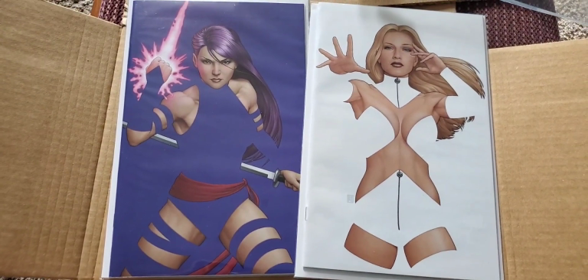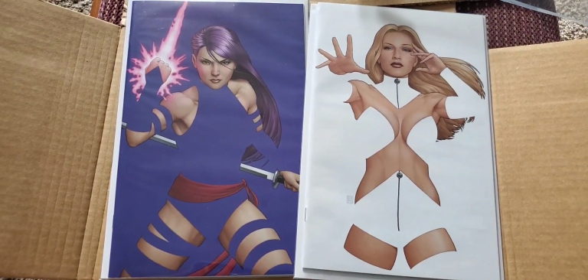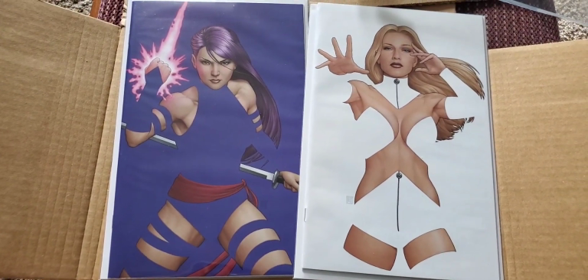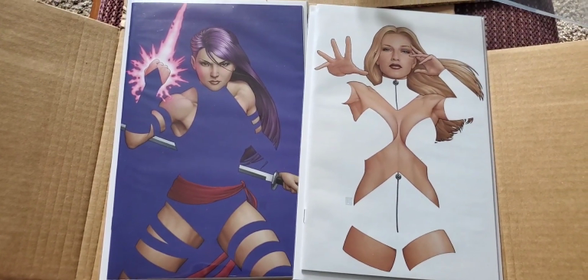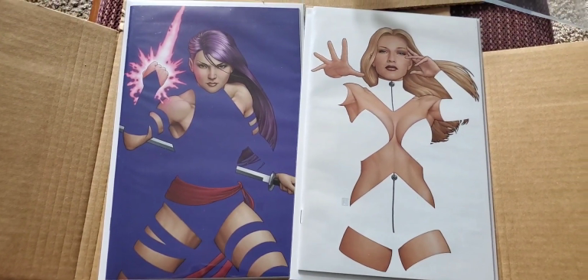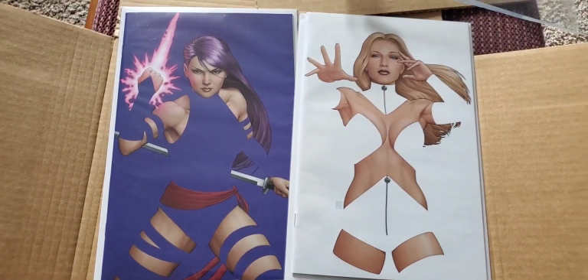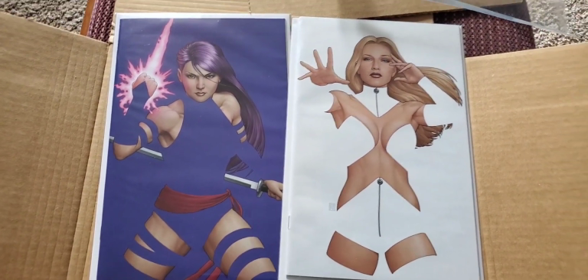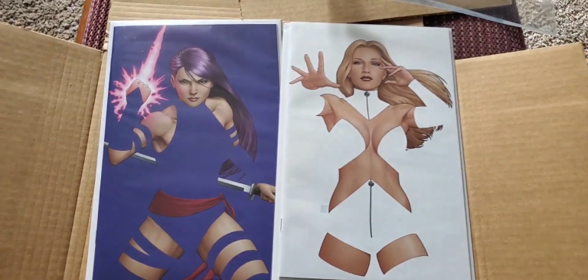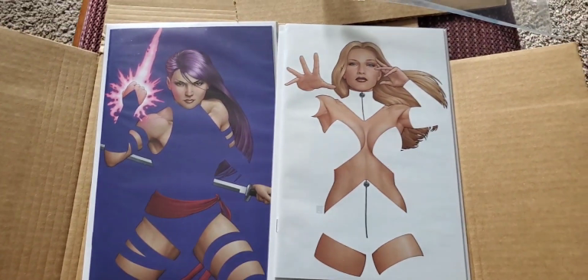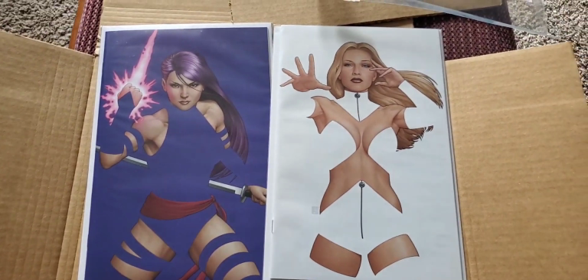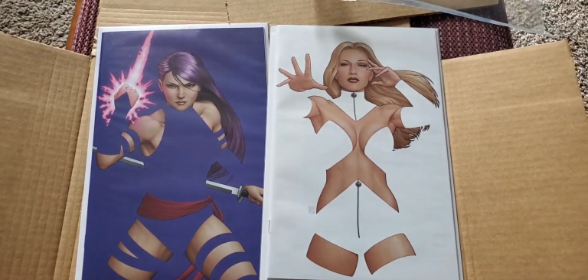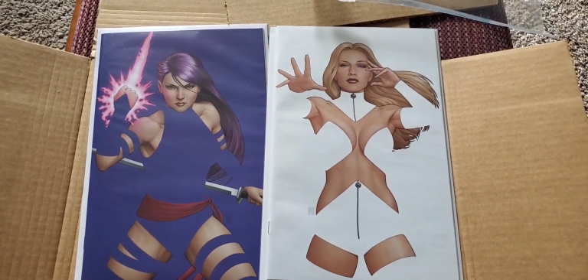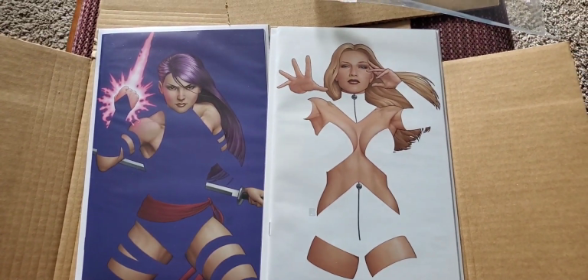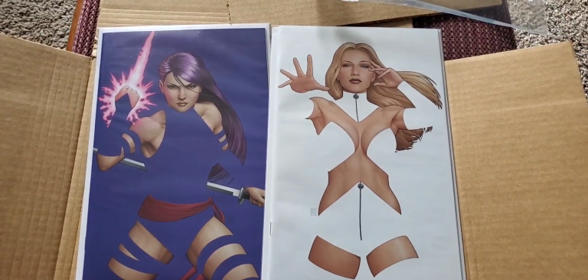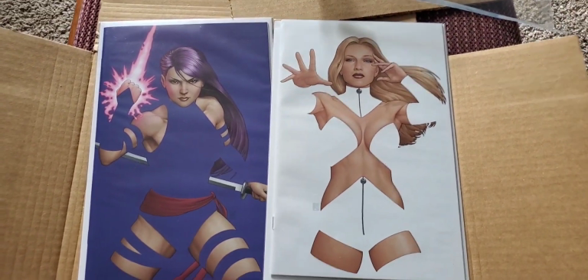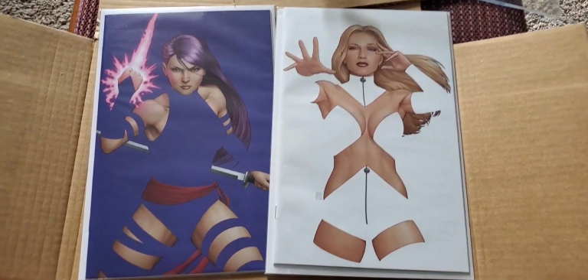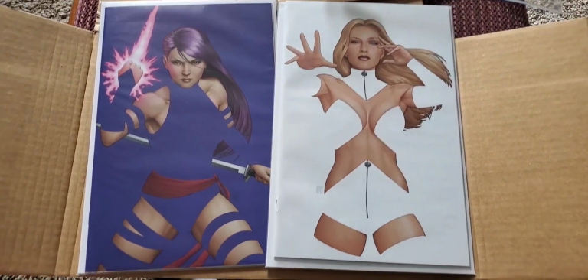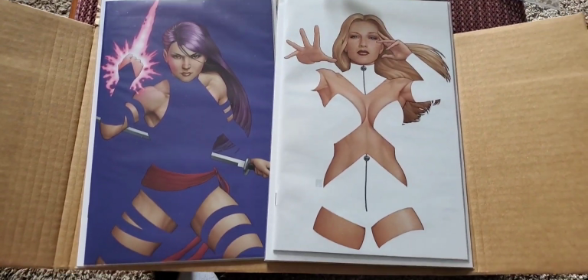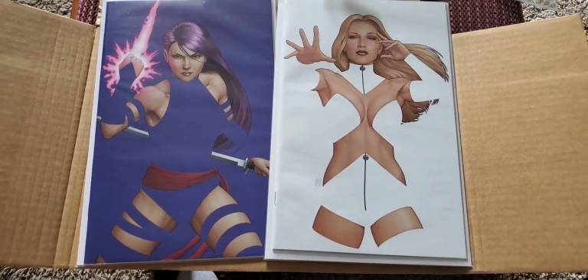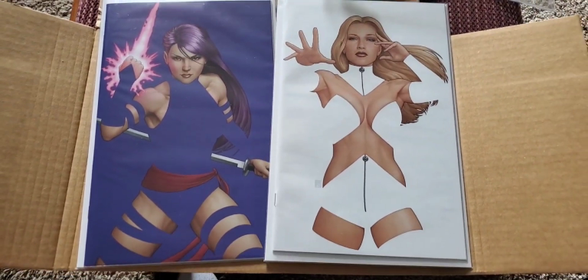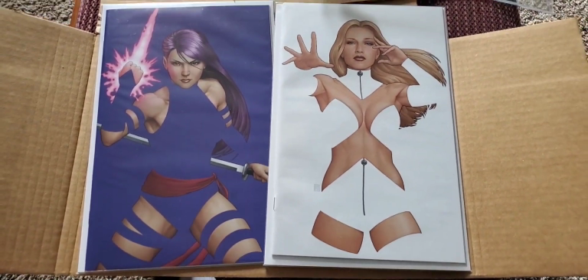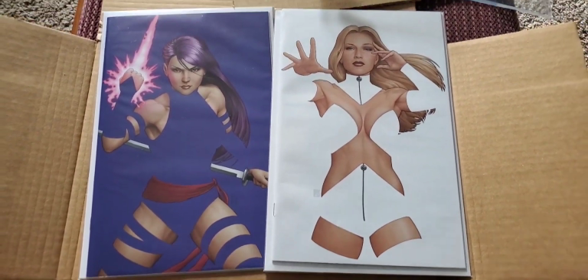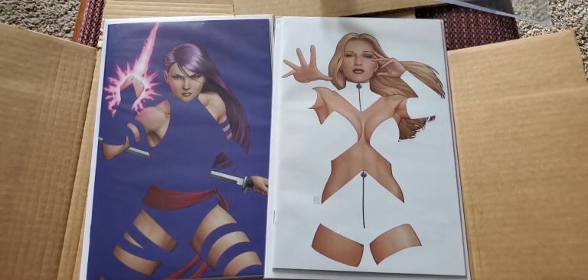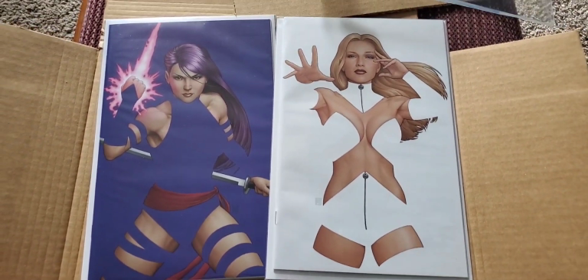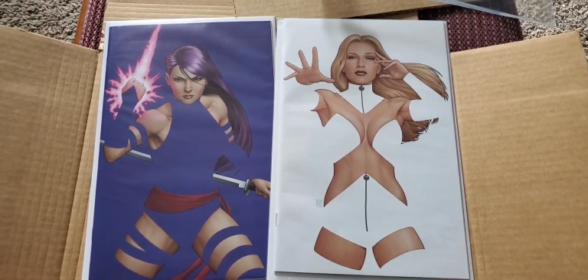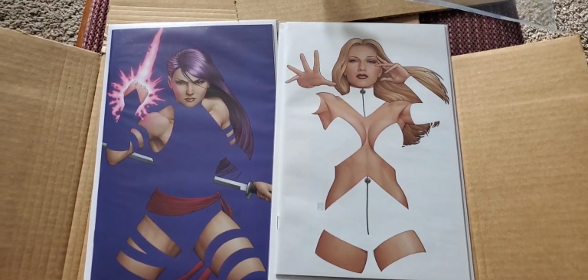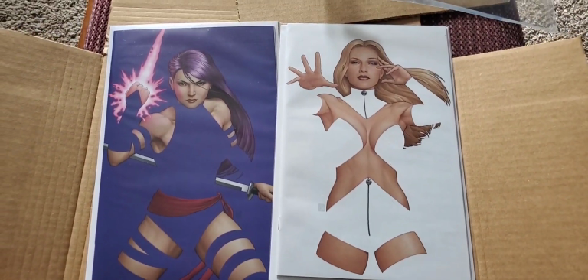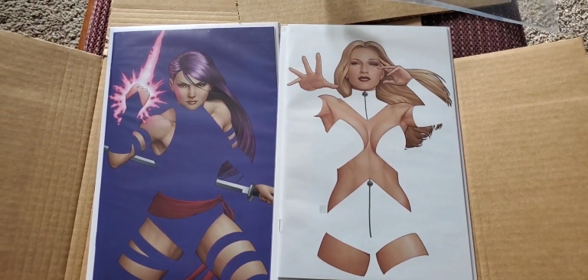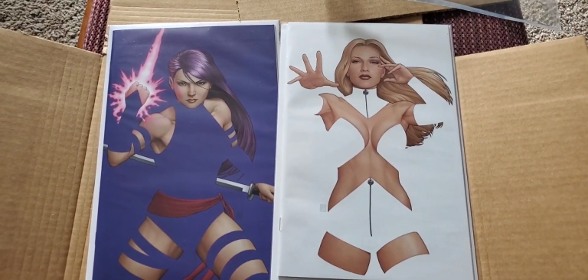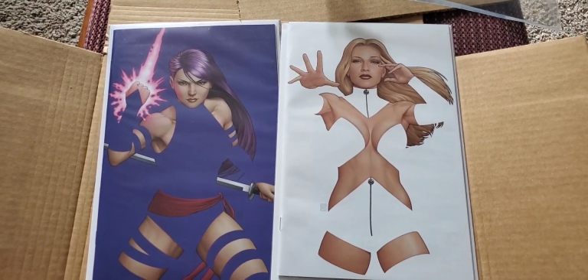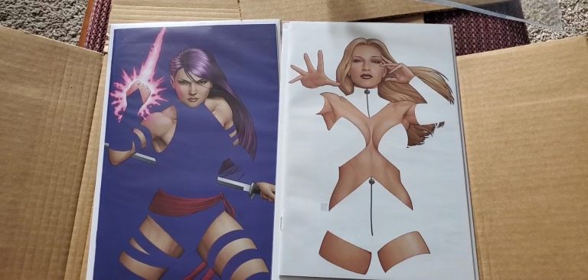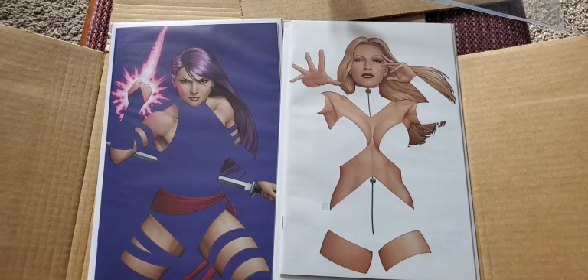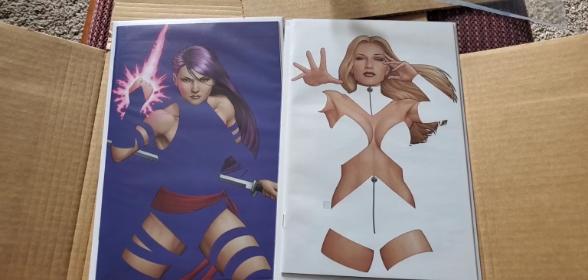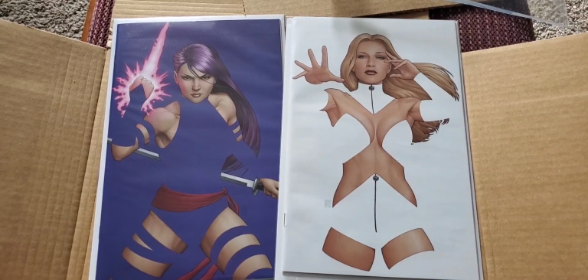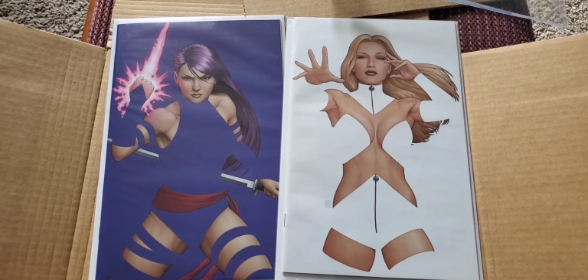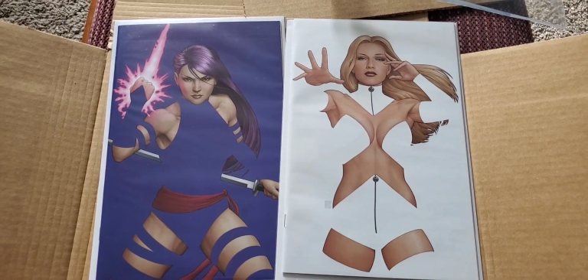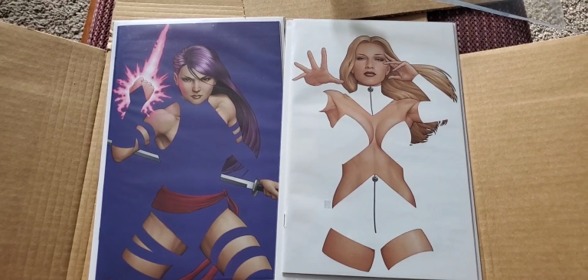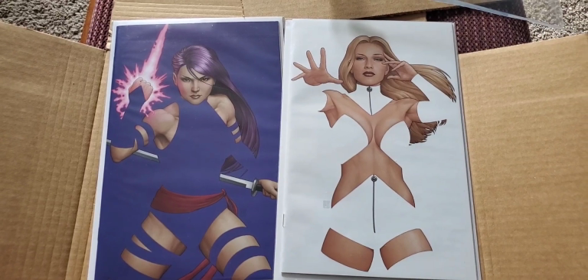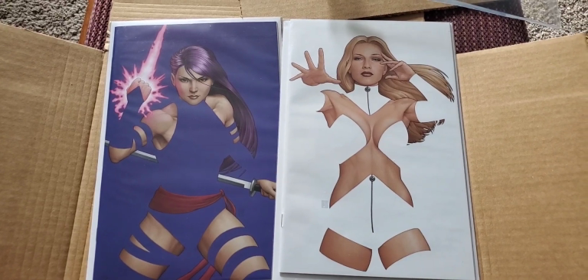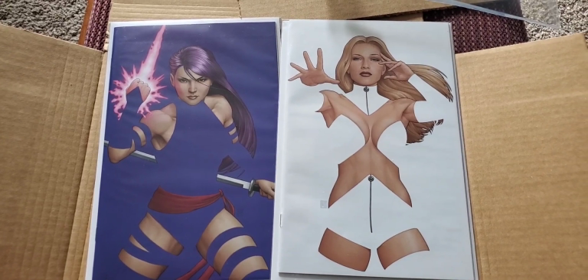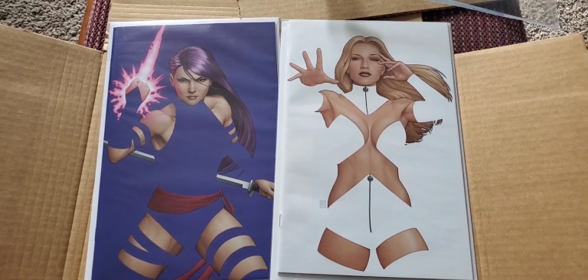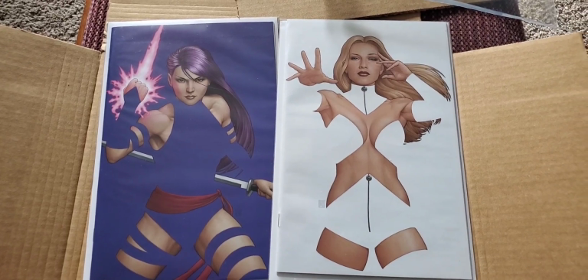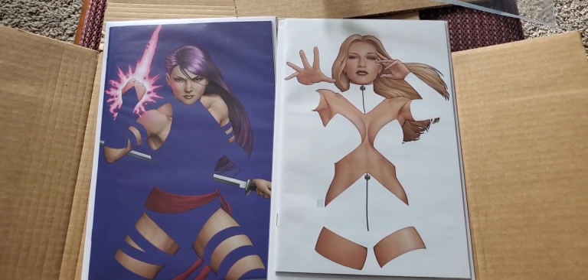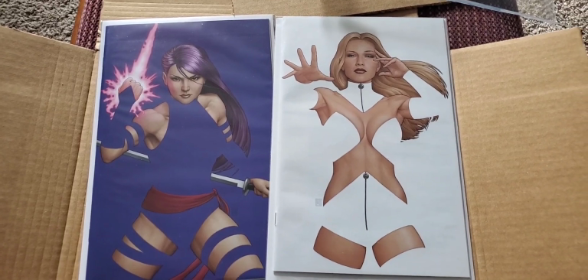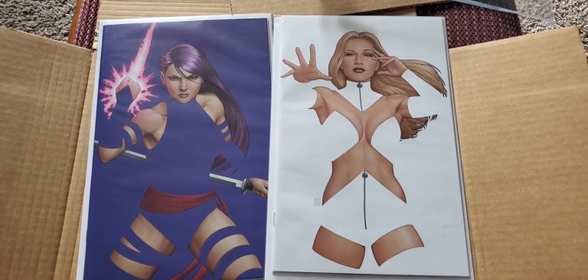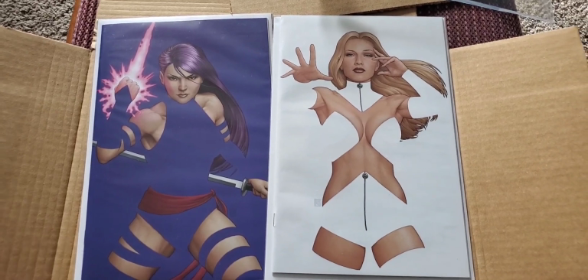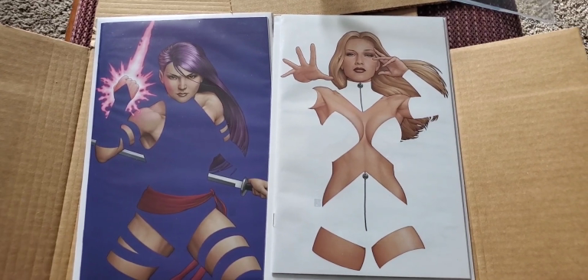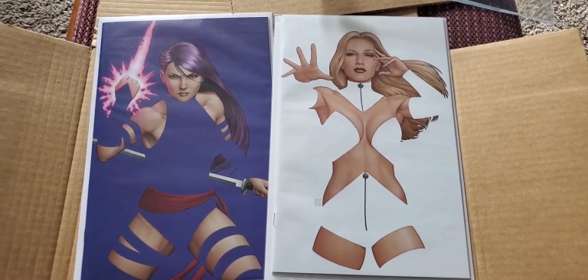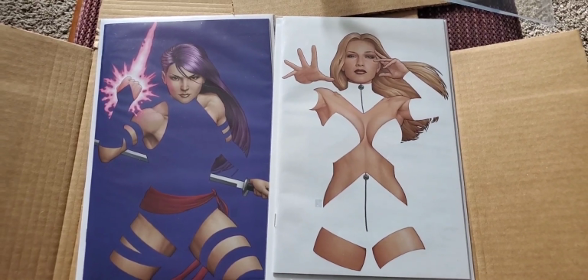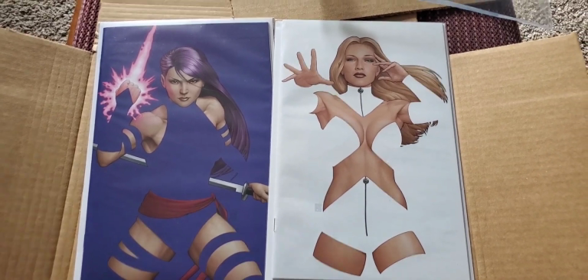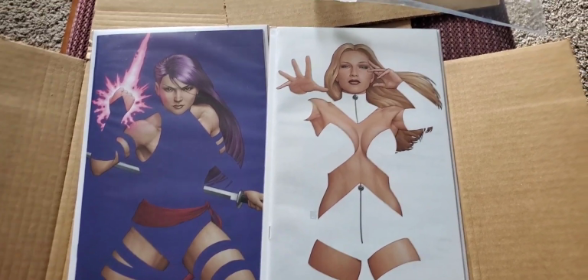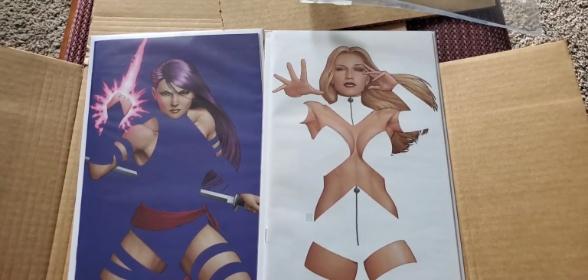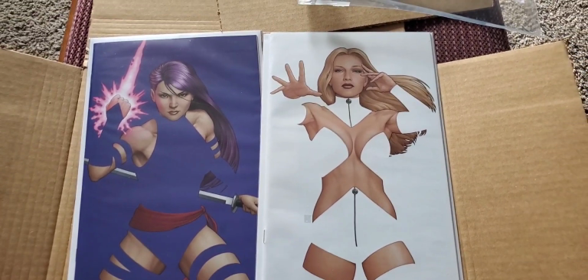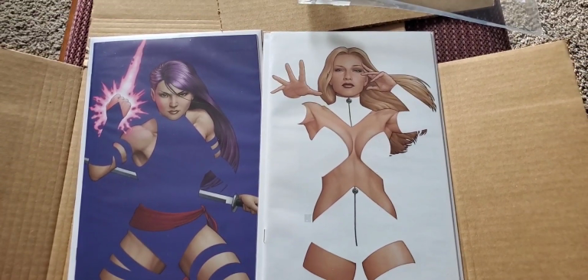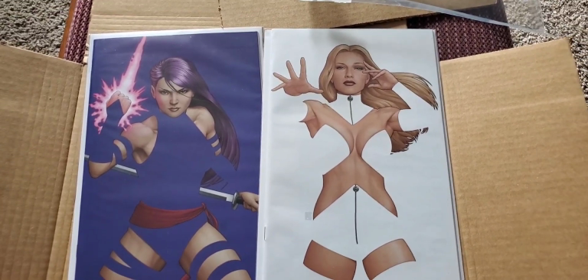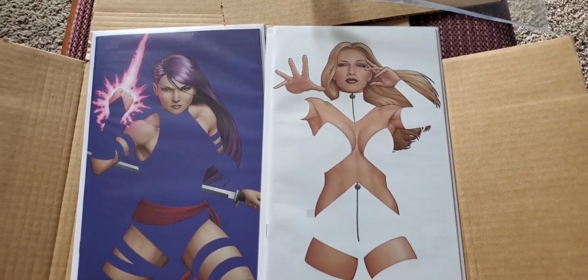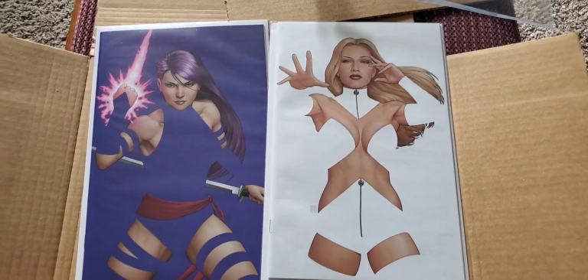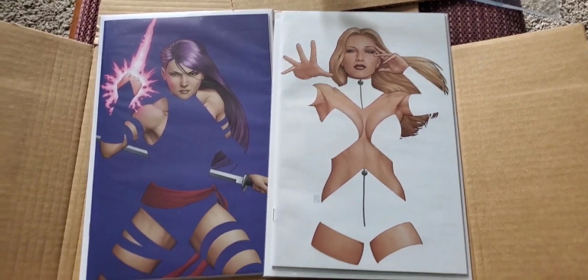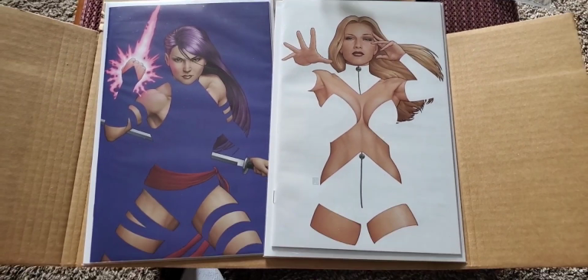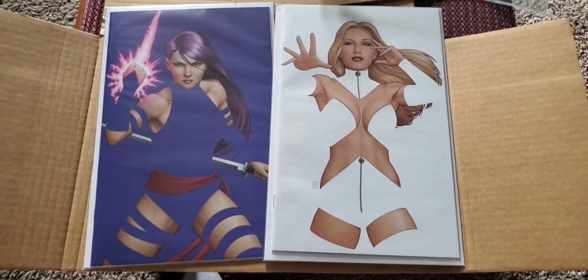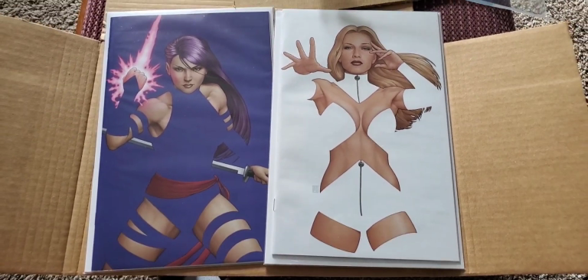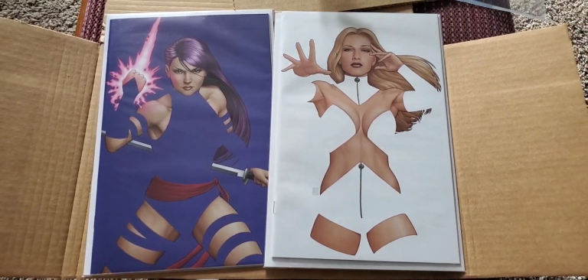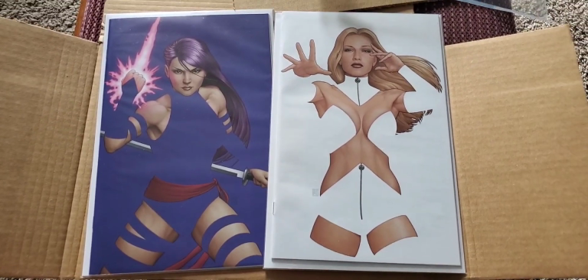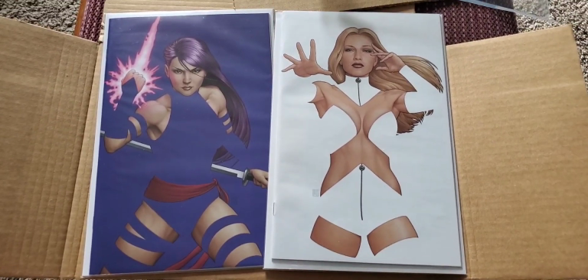This did come with the Psylocke as well. I'm not sure what issues these are, but I'm guessing it's like an X-Men book. There they are.